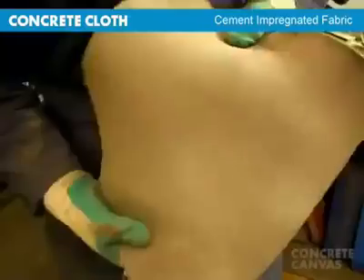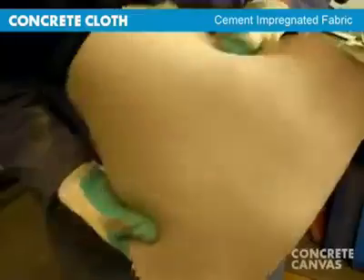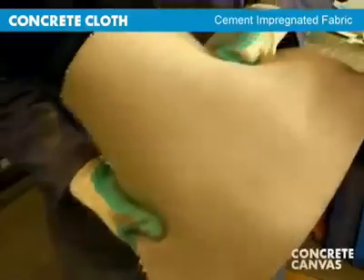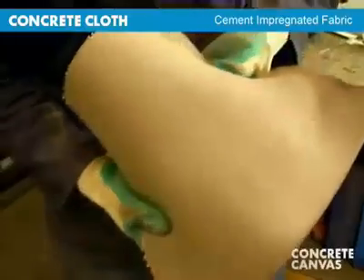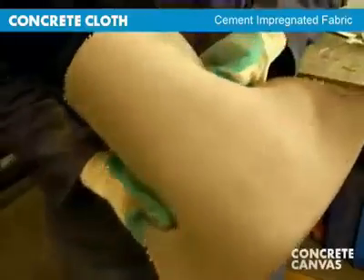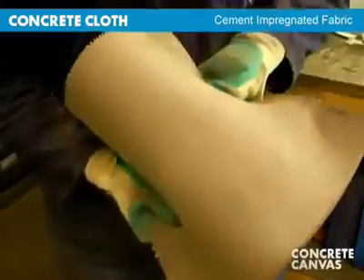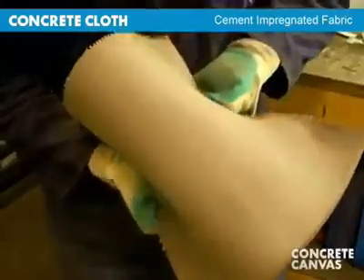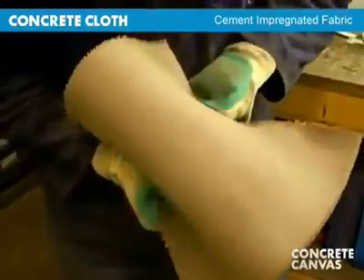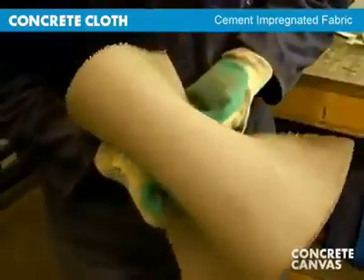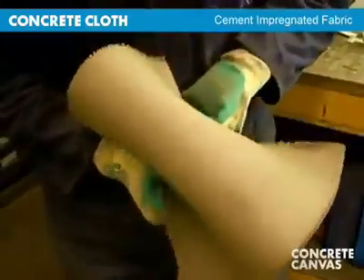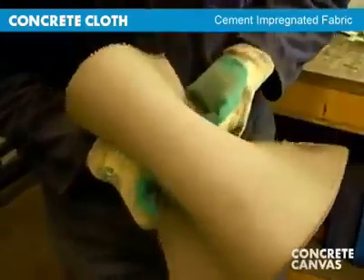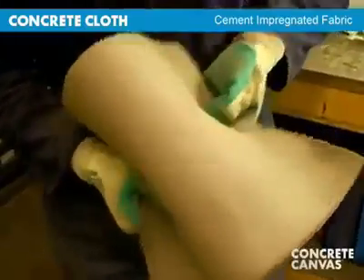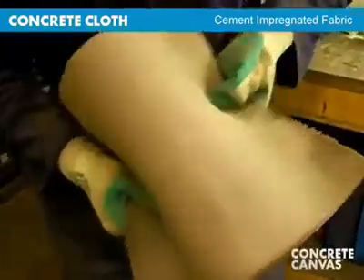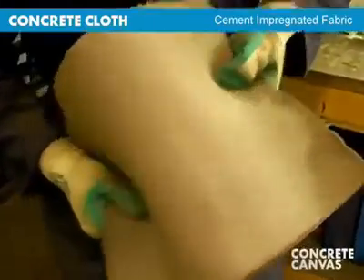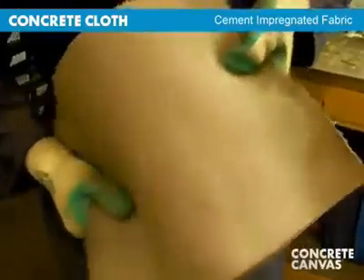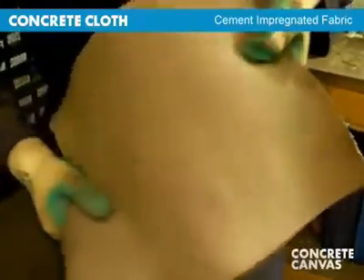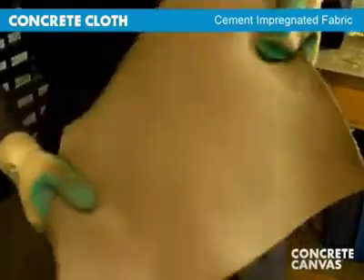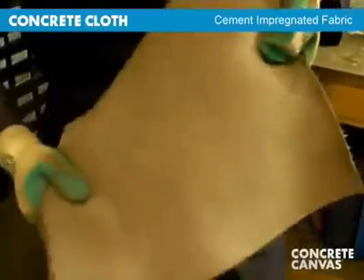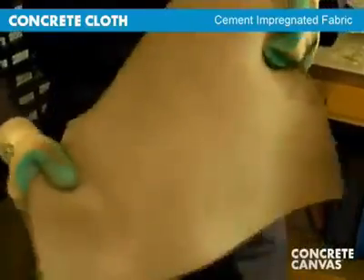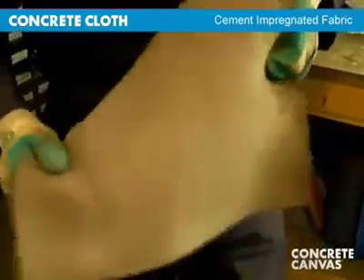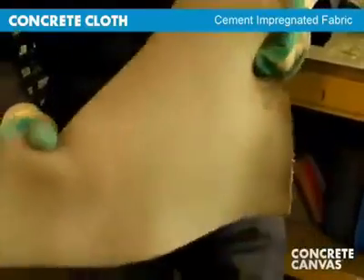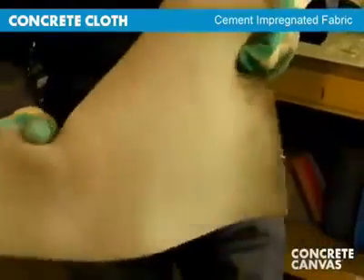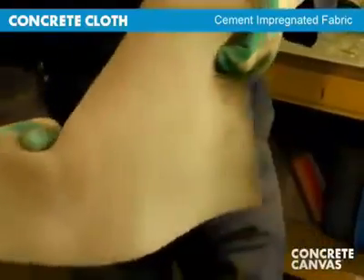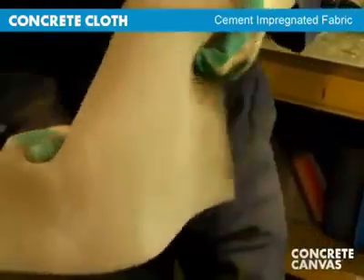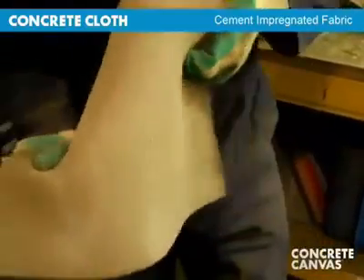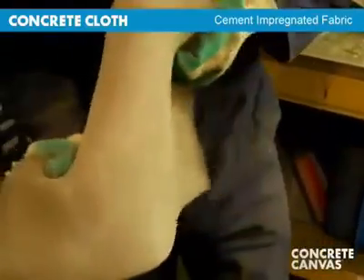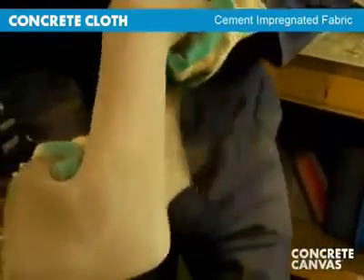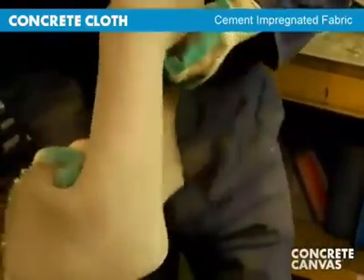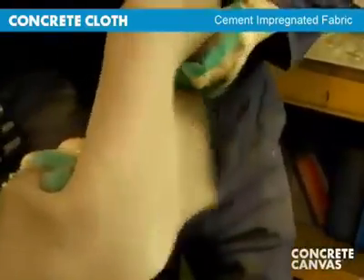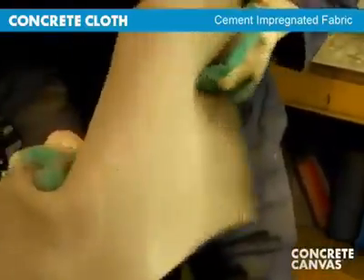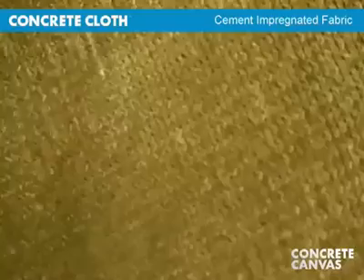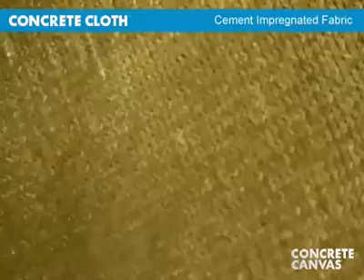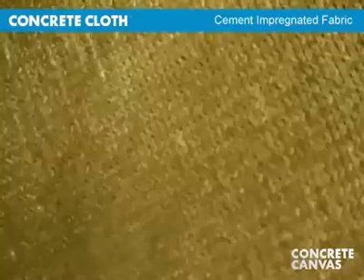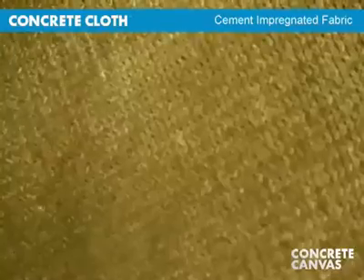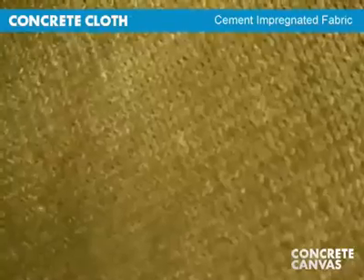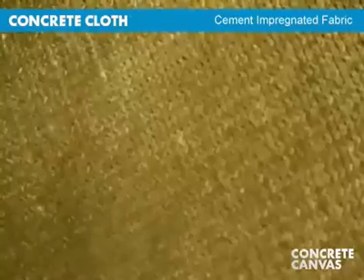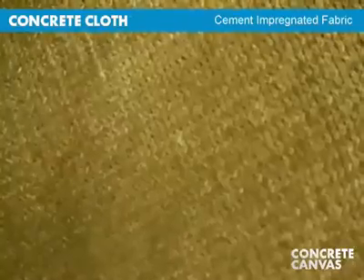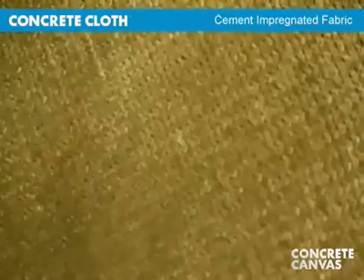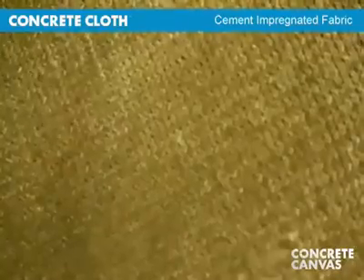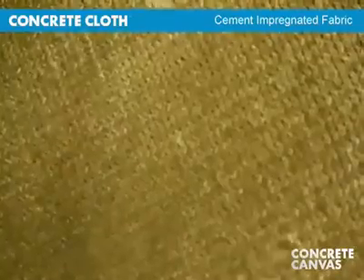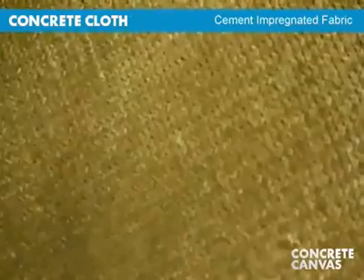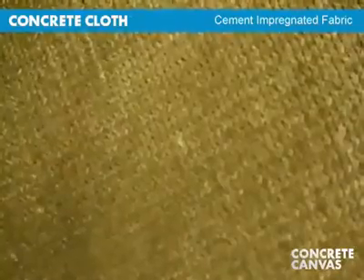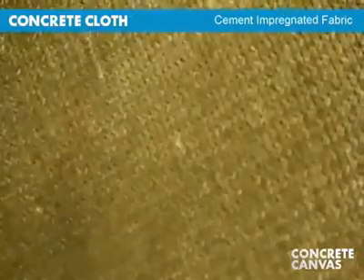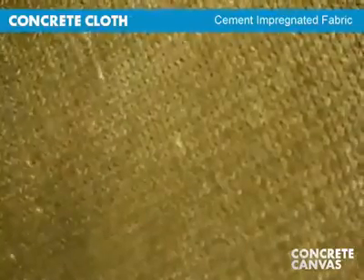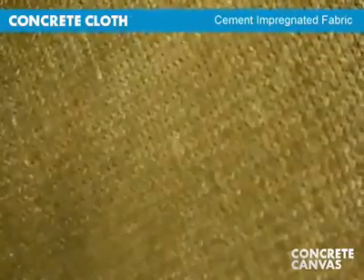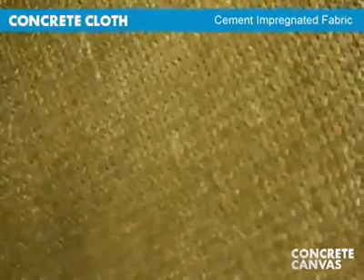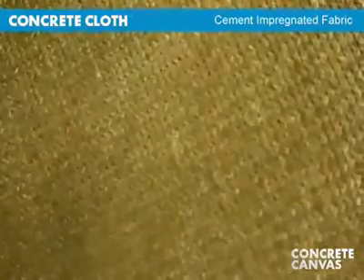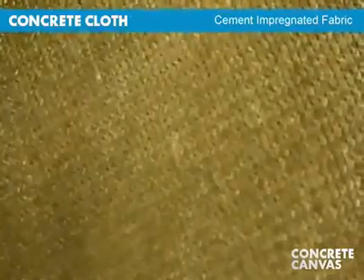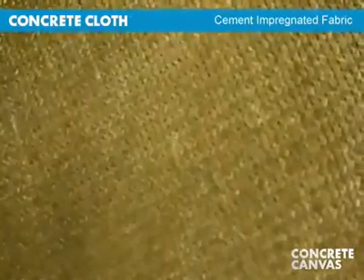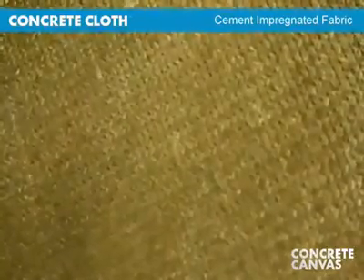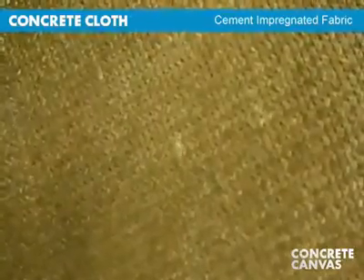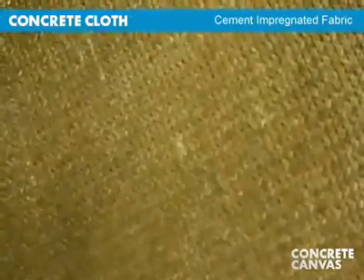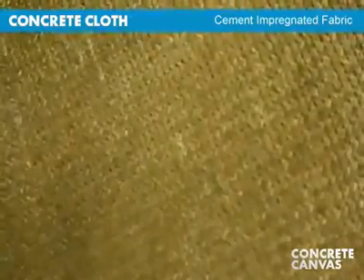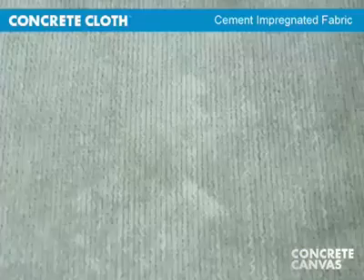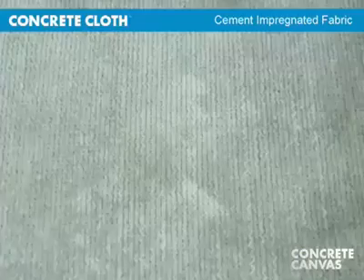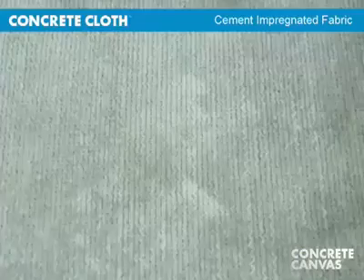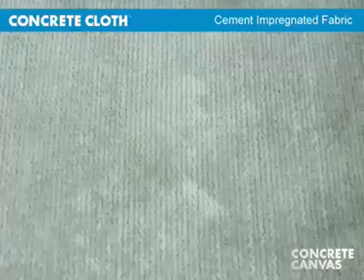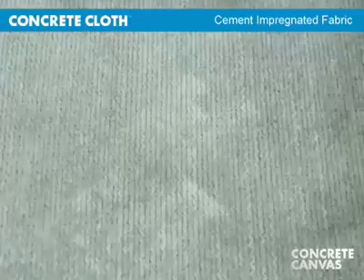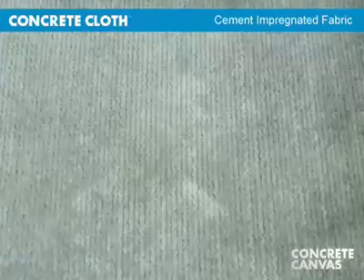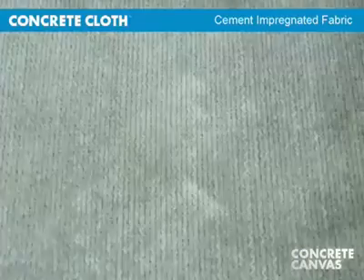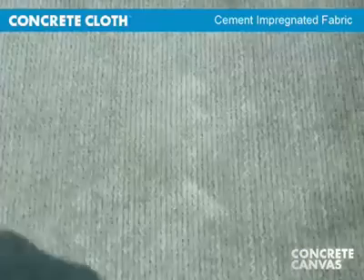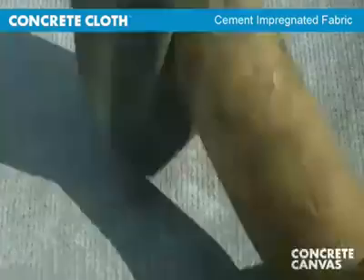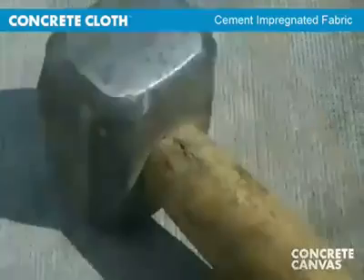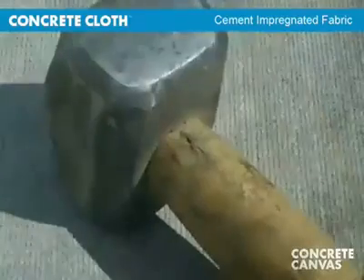Concrete cloth is a flexible fabric that hardens on hydration to form a thin, durable concrete layer.